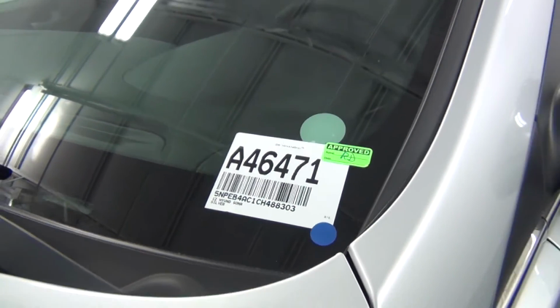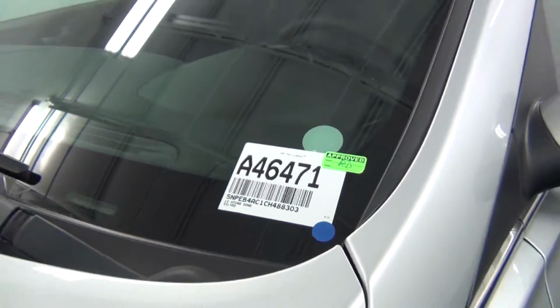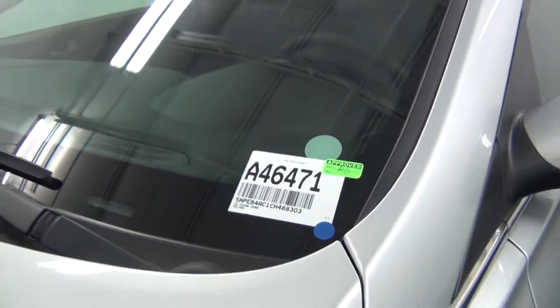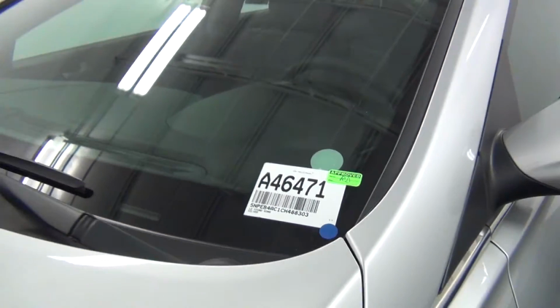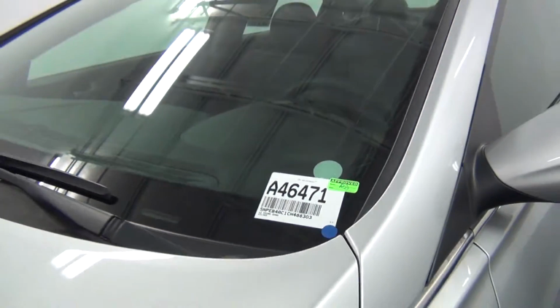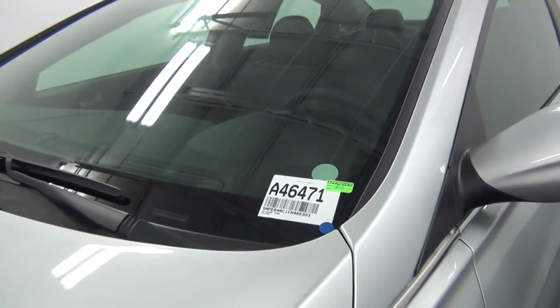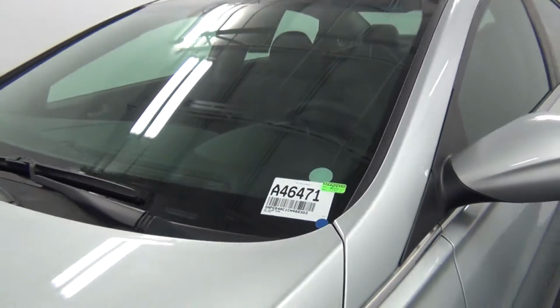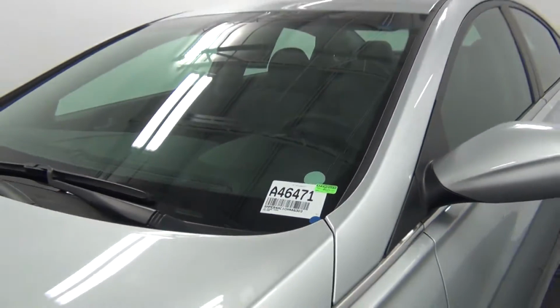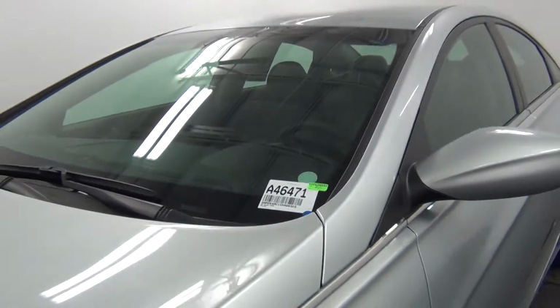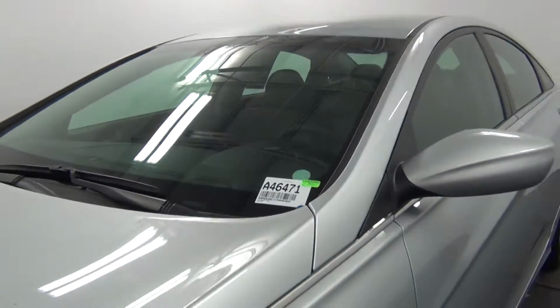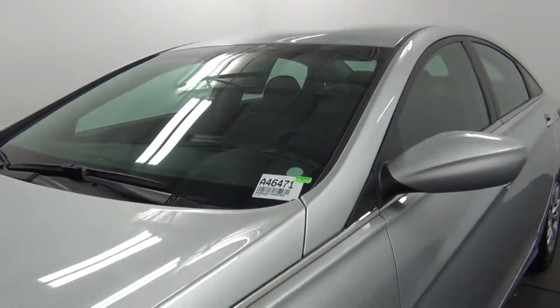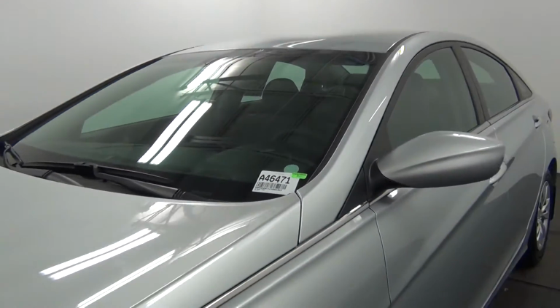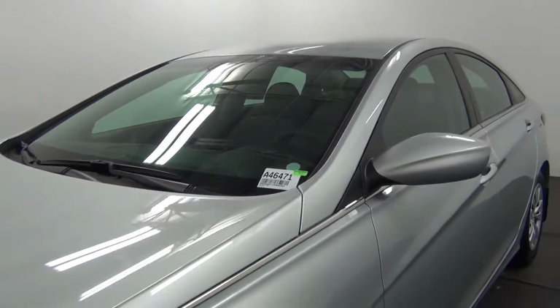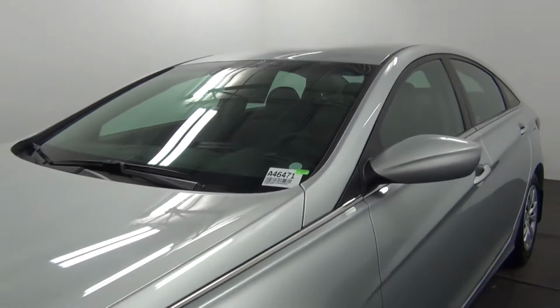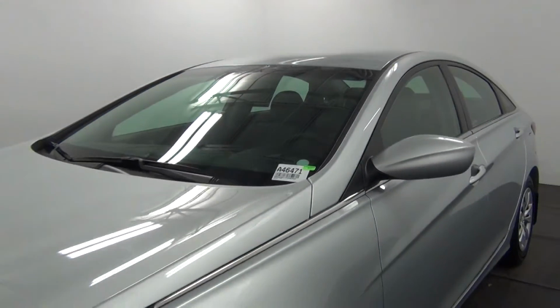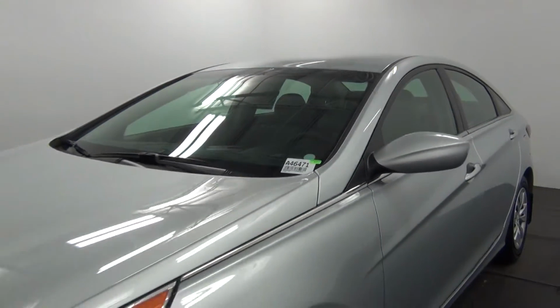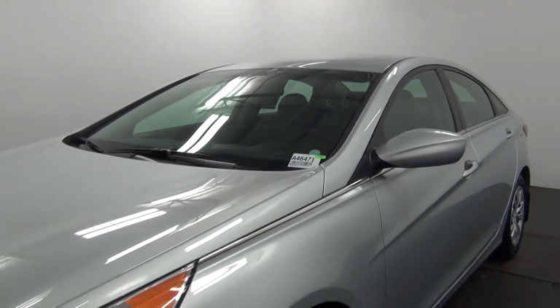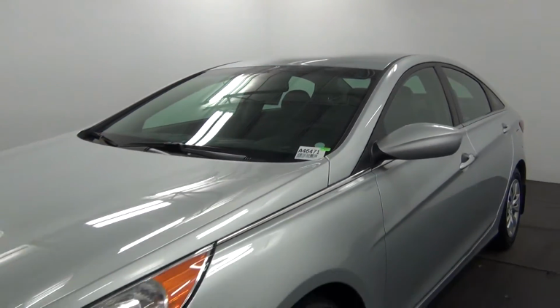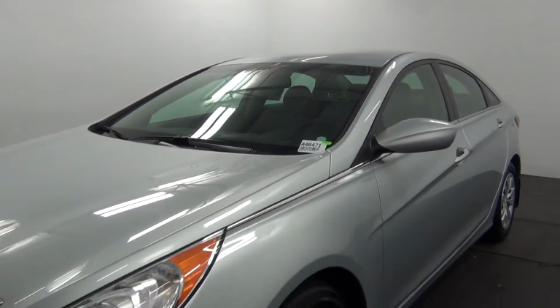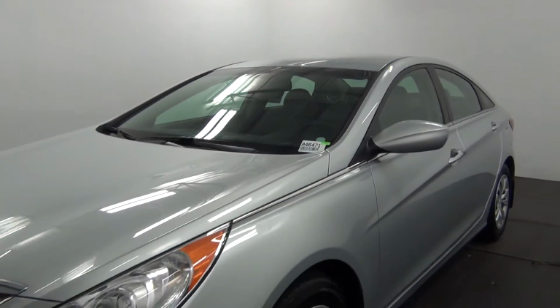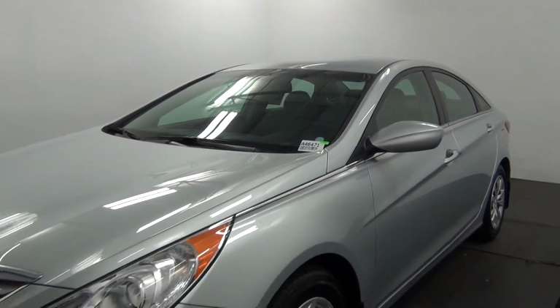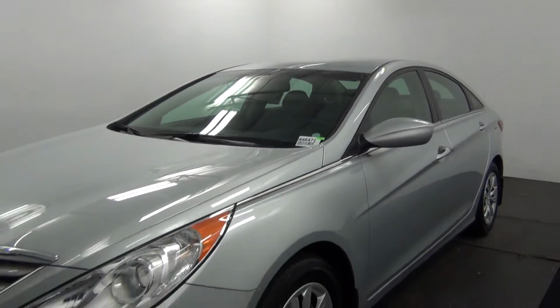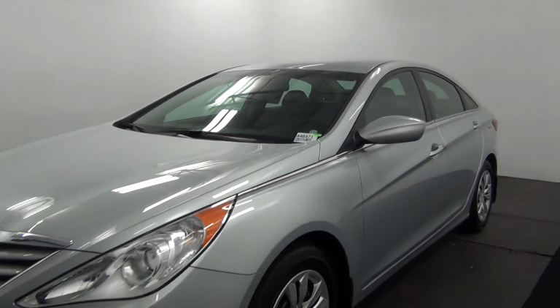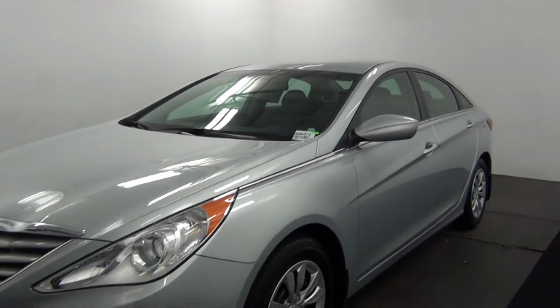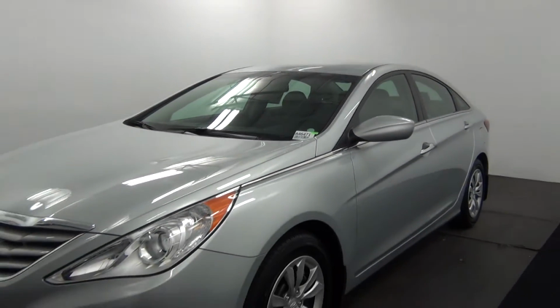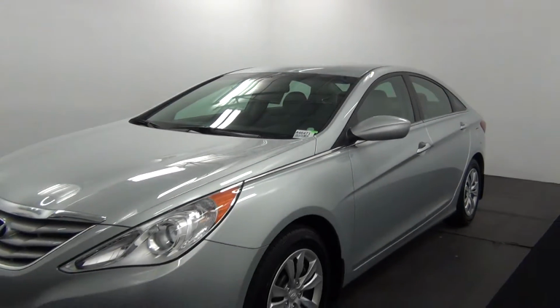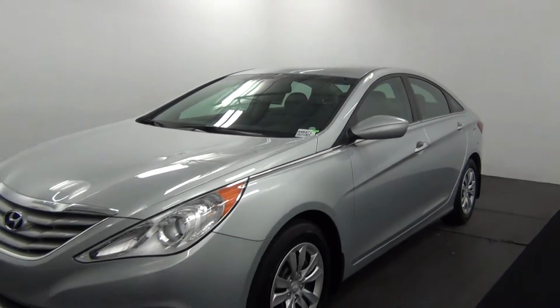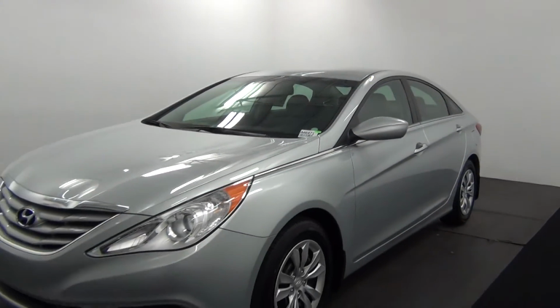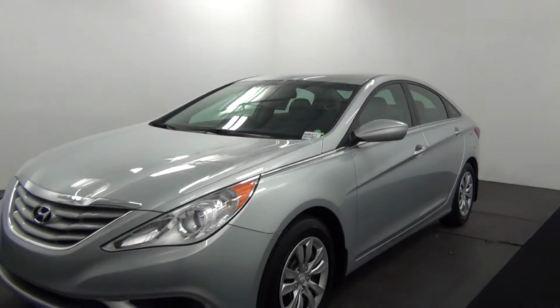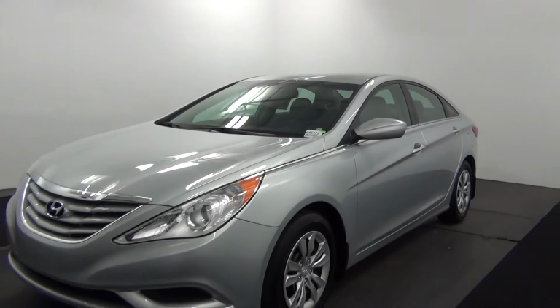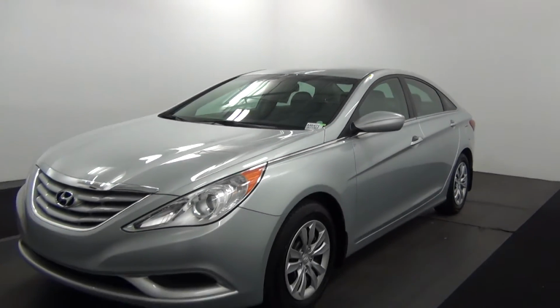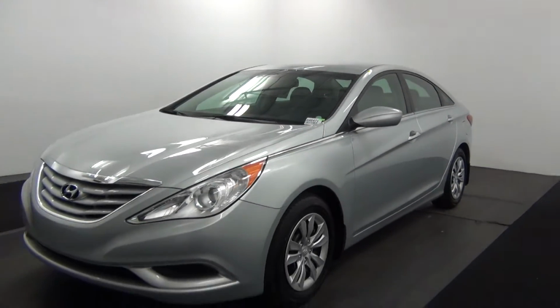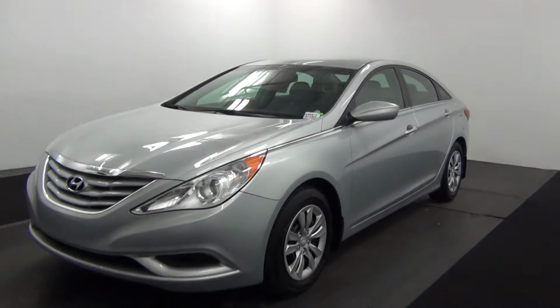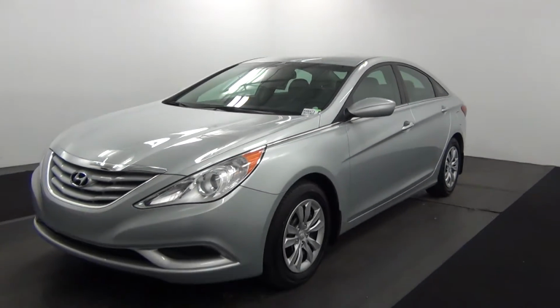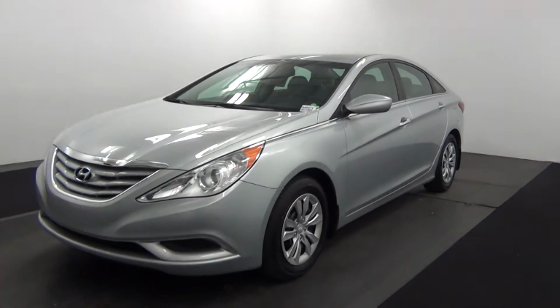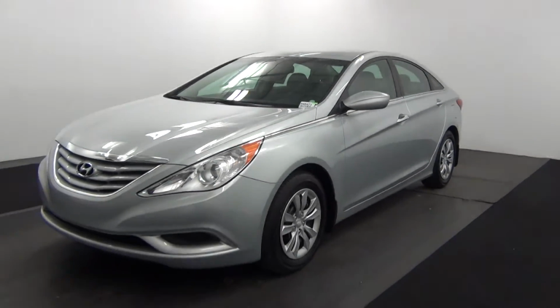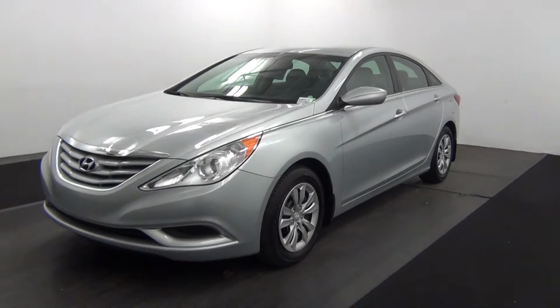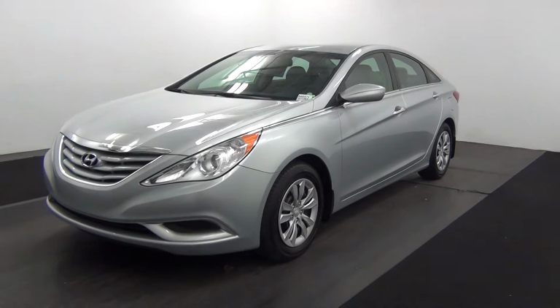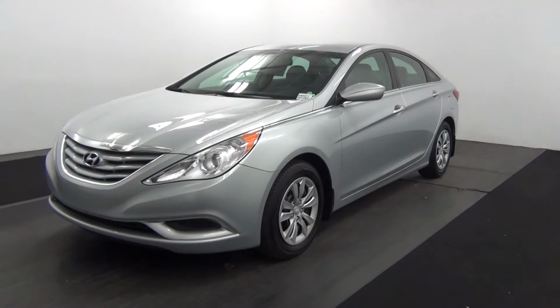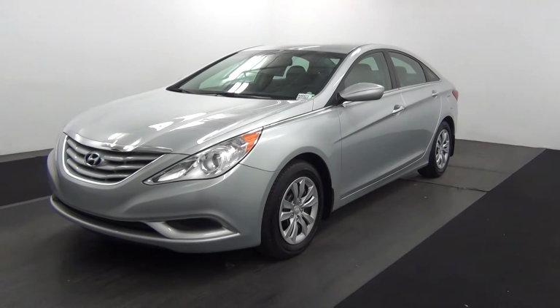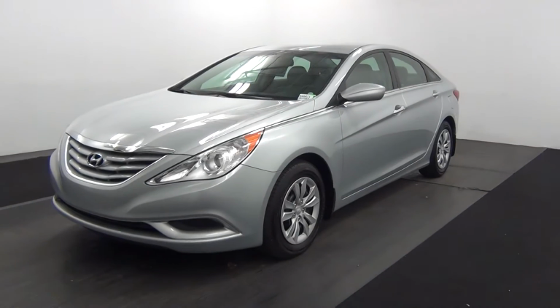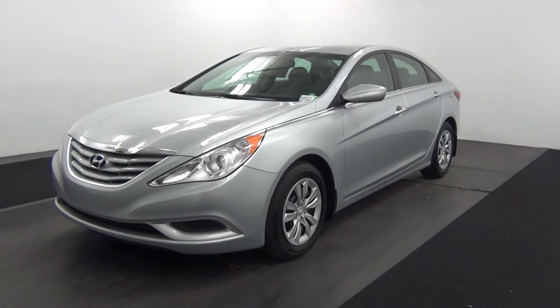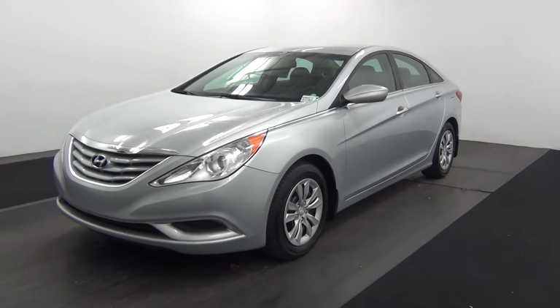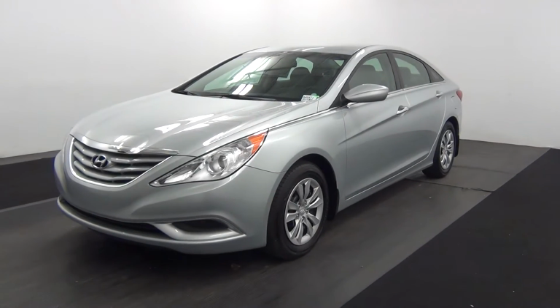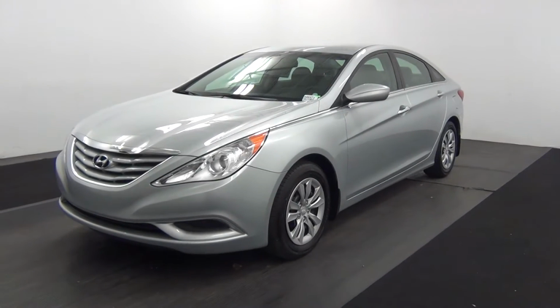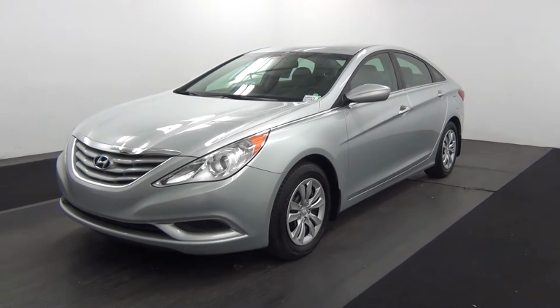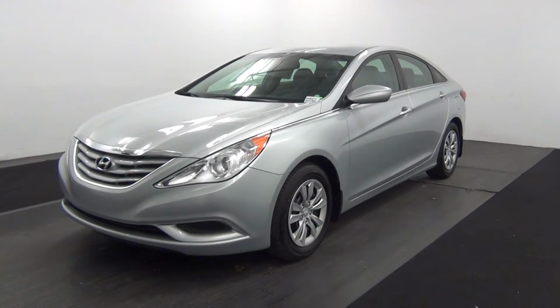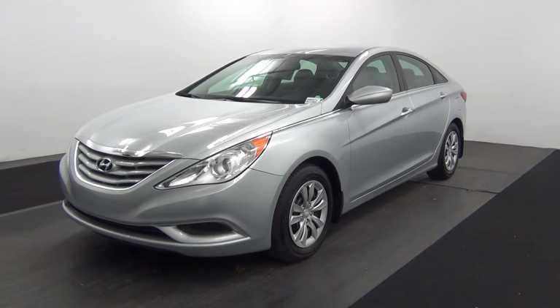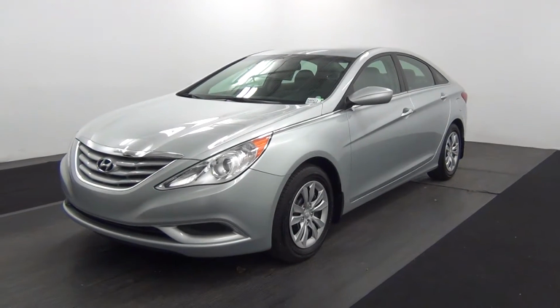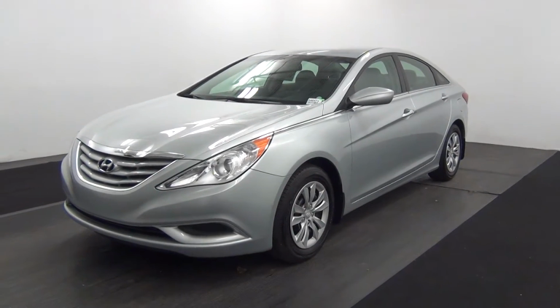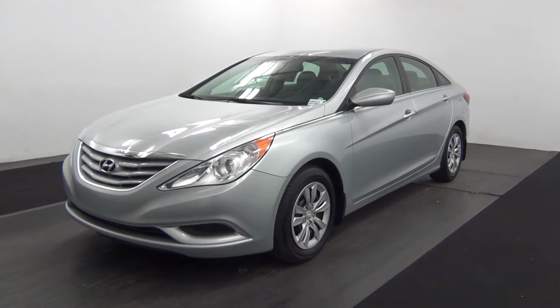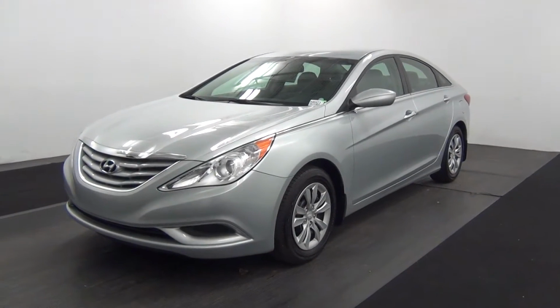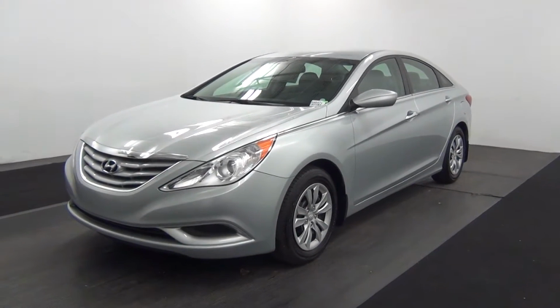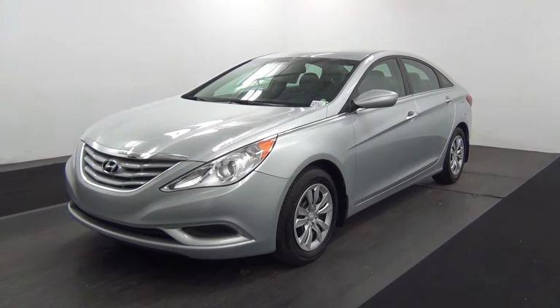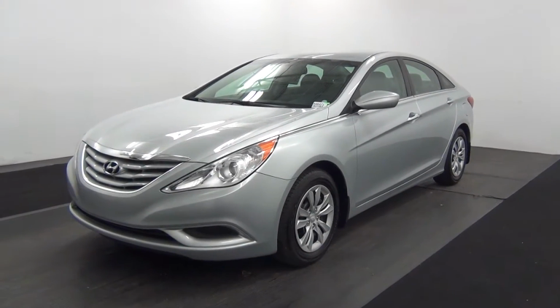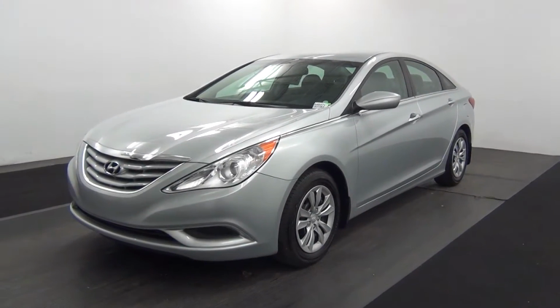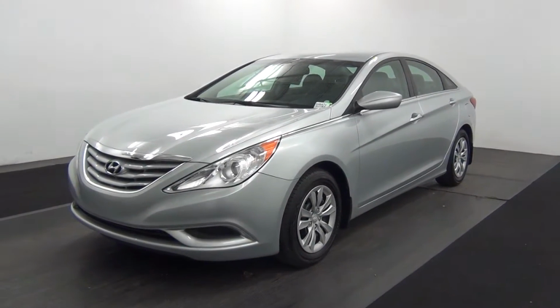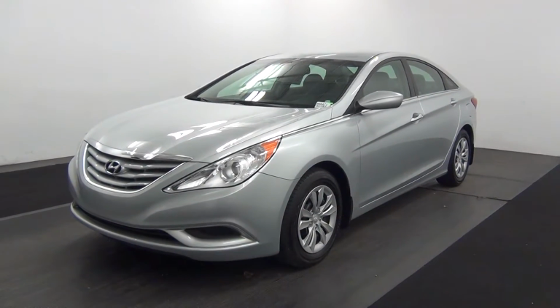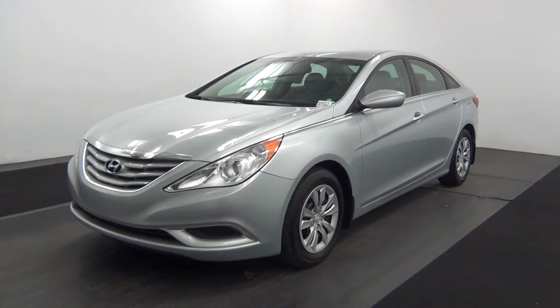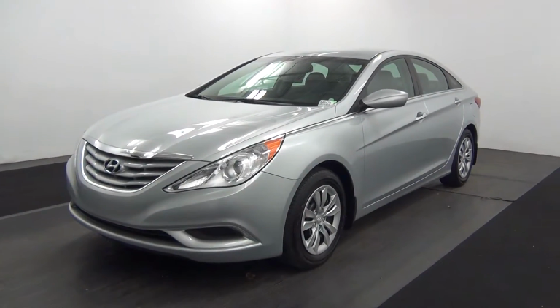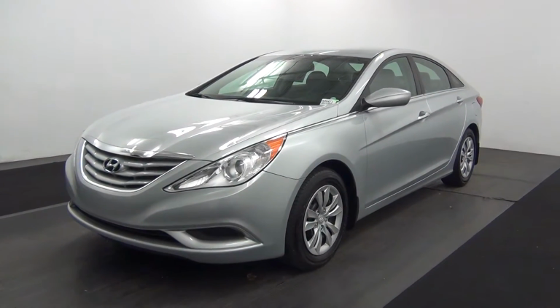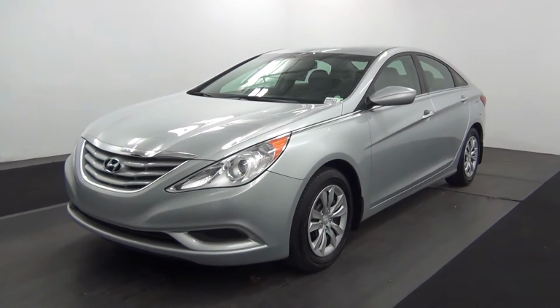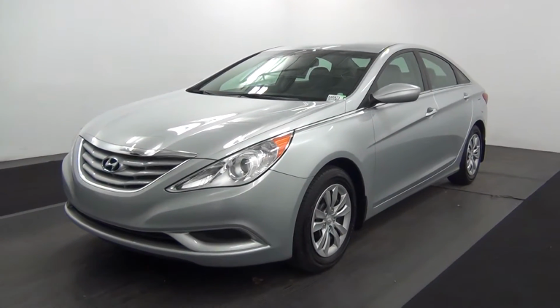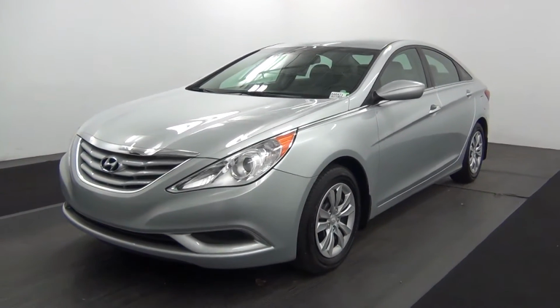Hello, today we're going to do a walk around the 2012 Hyundai Sonata, stock number 846471.